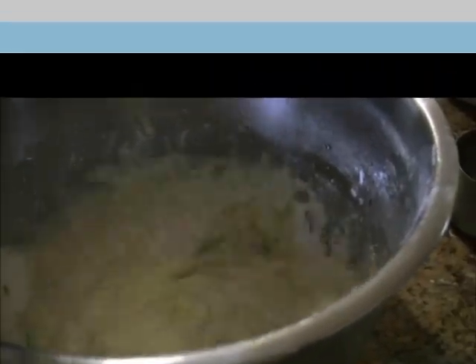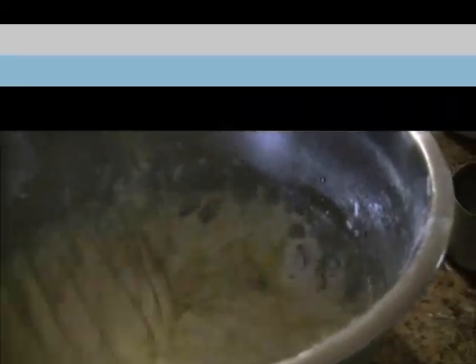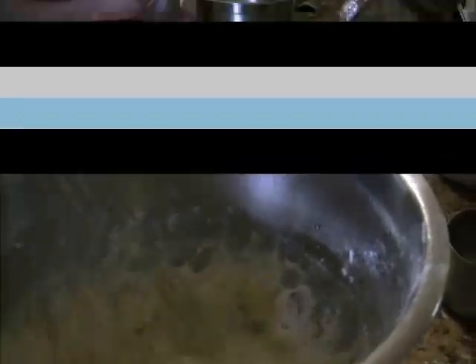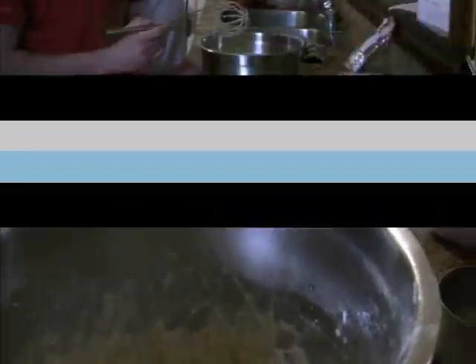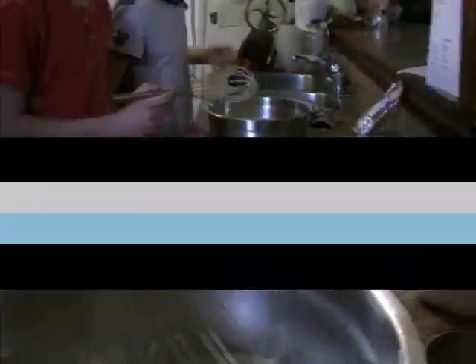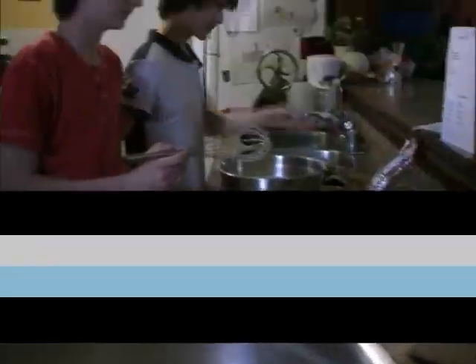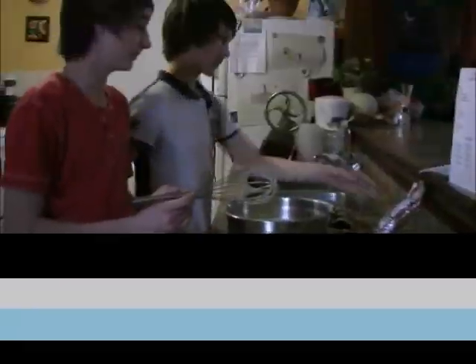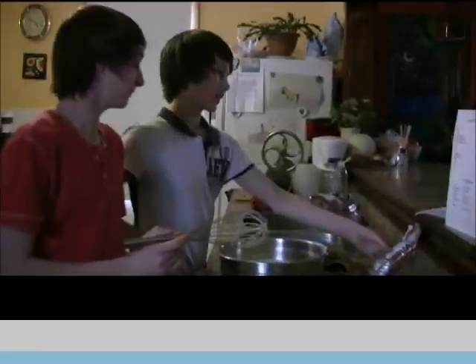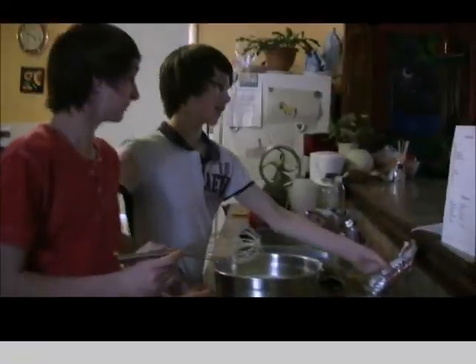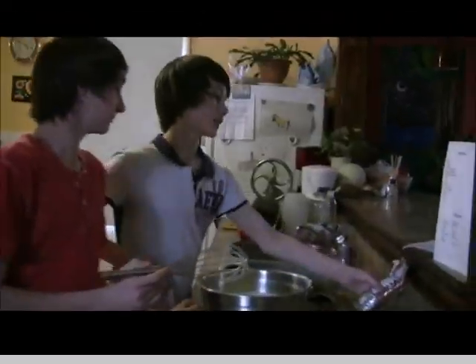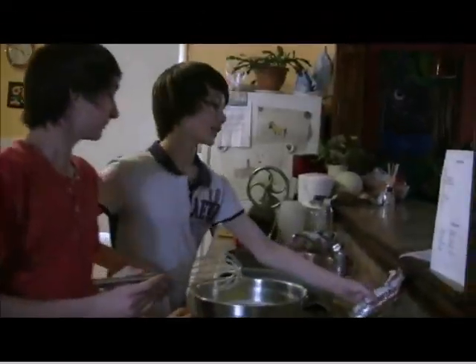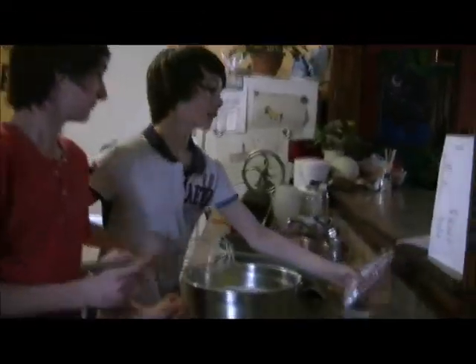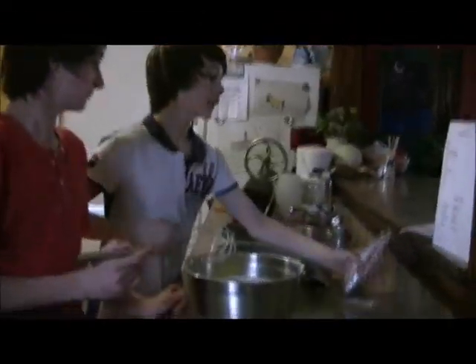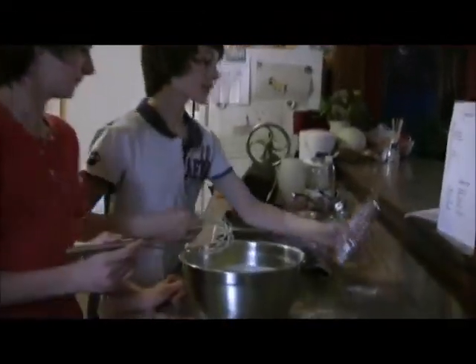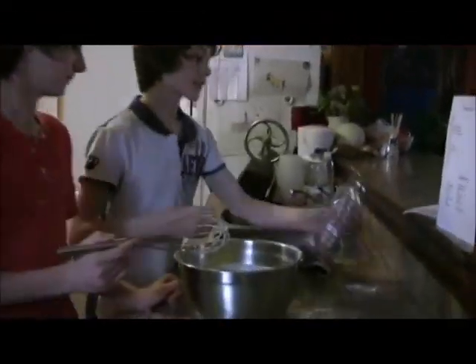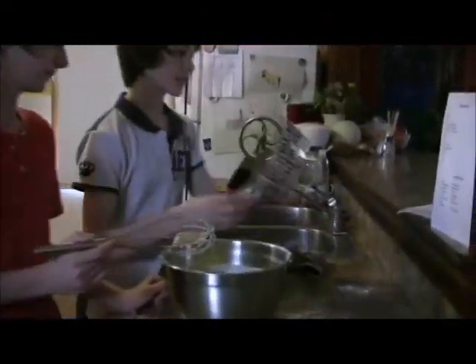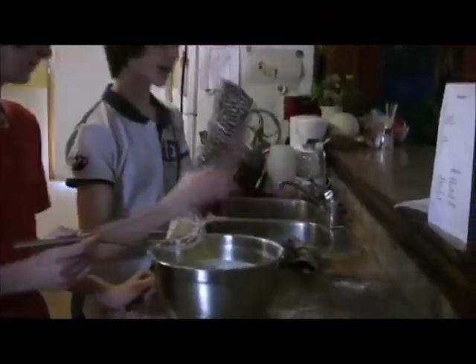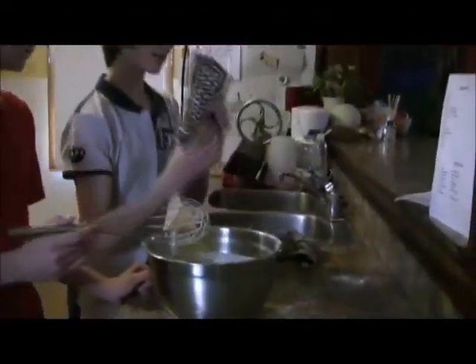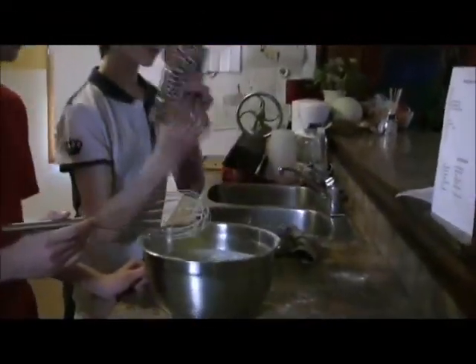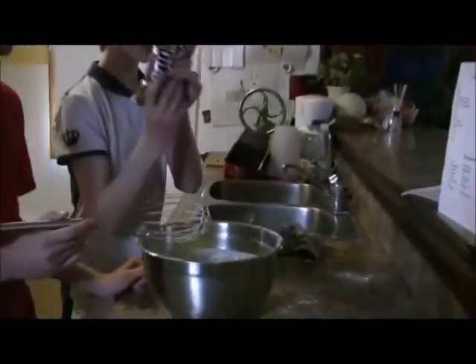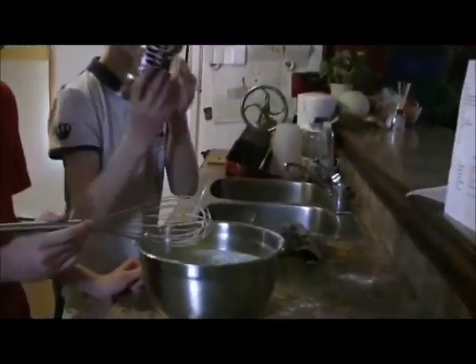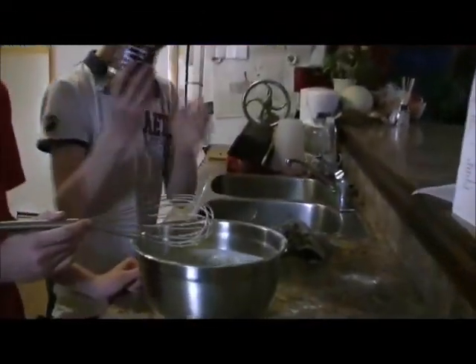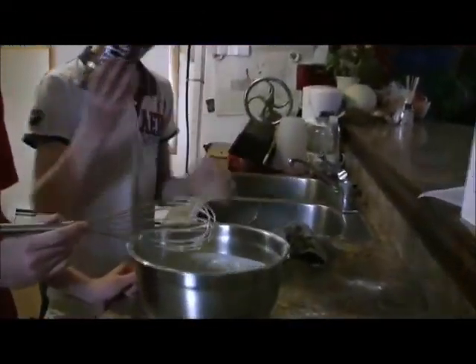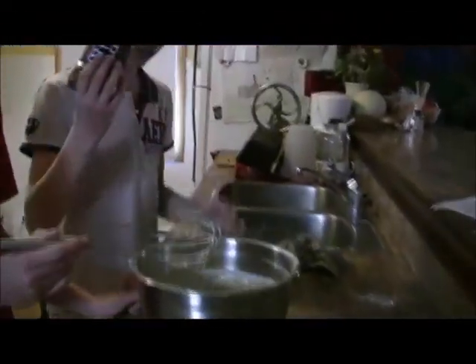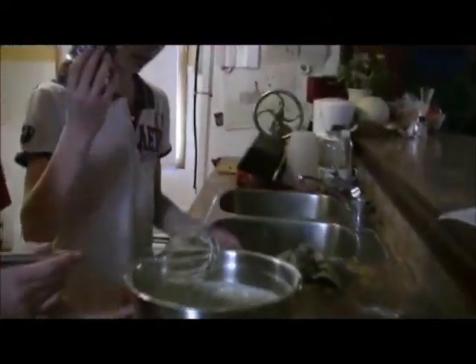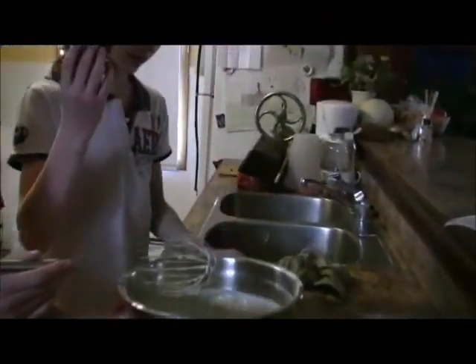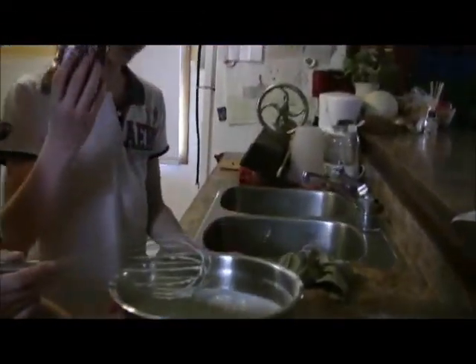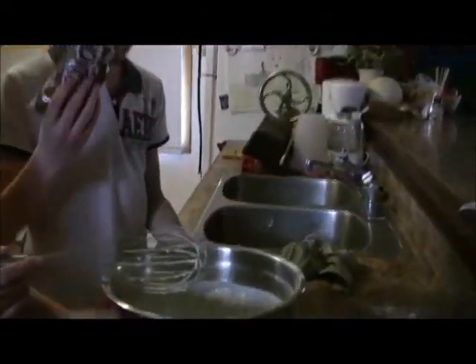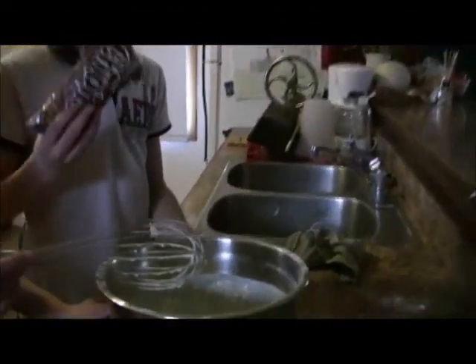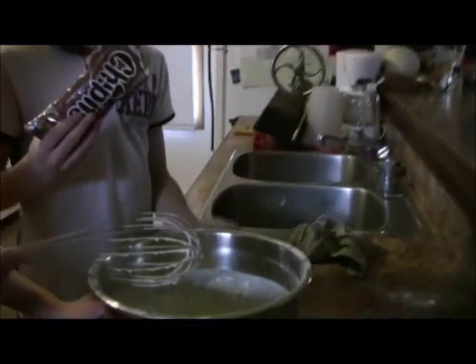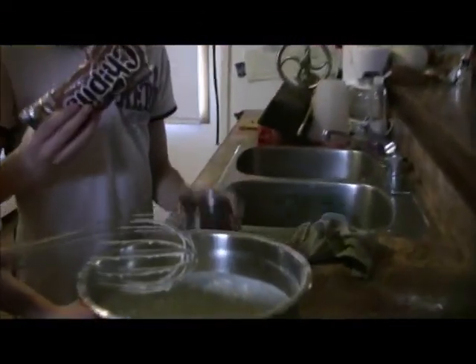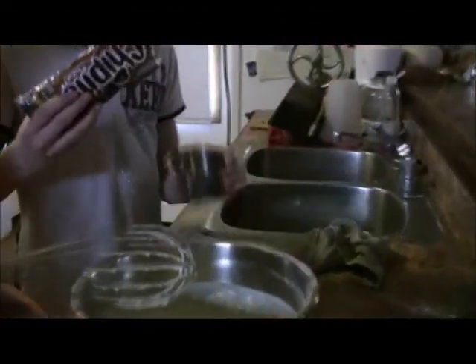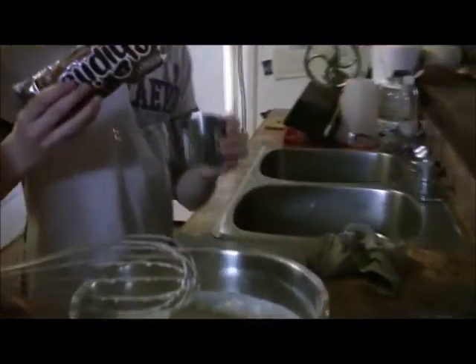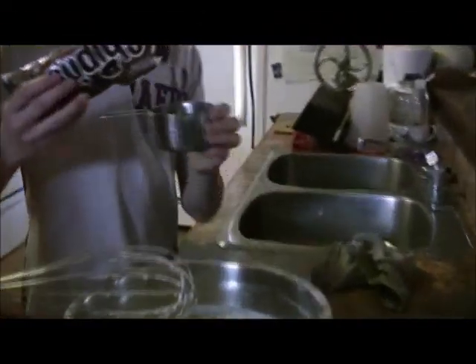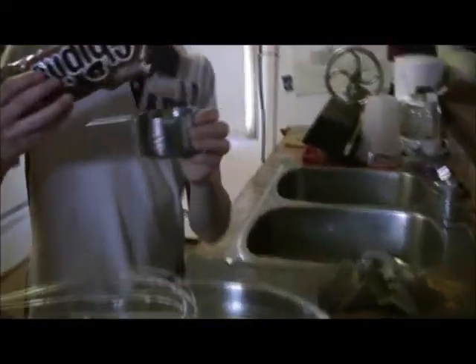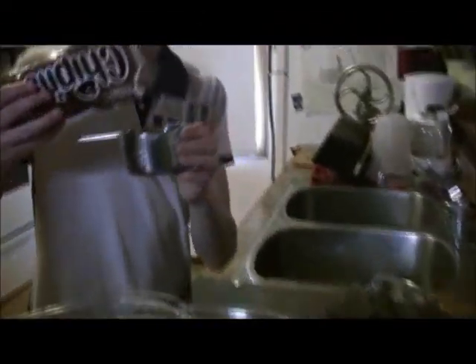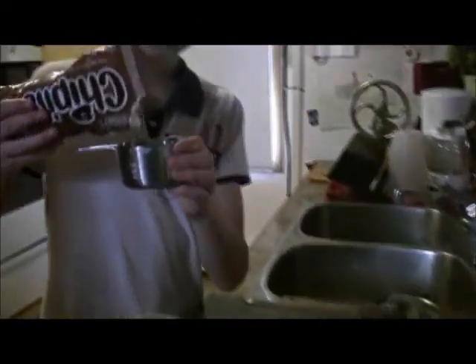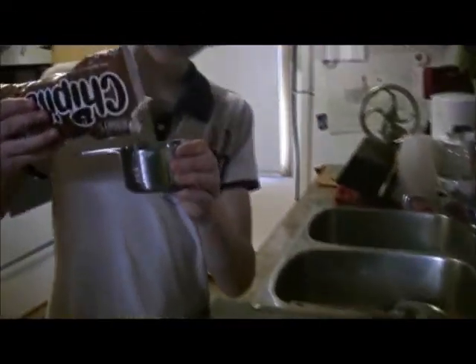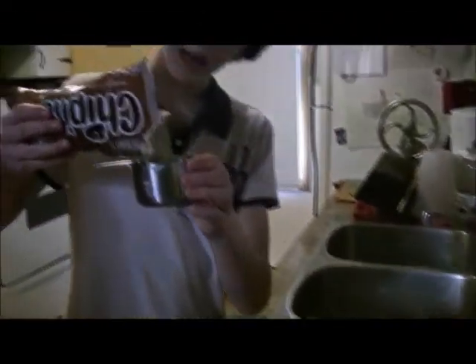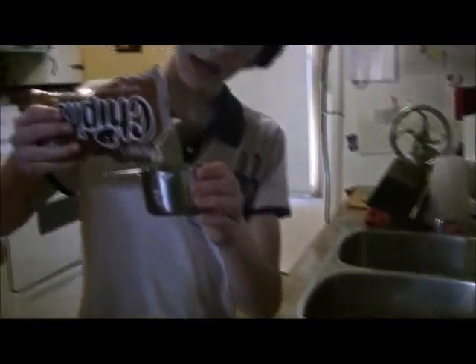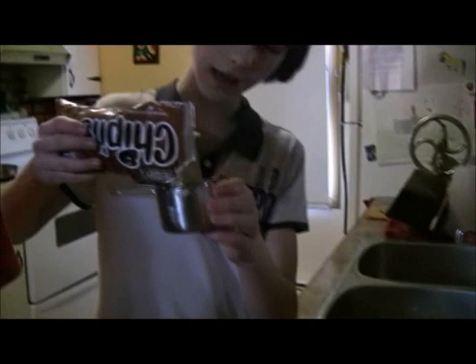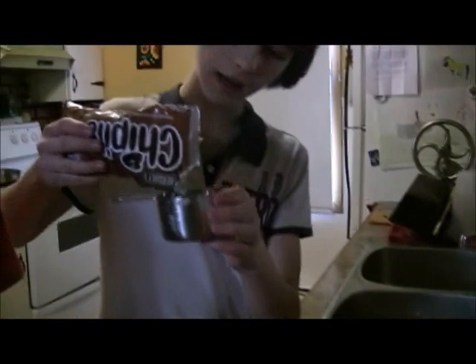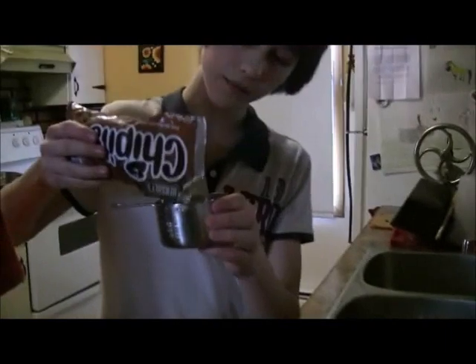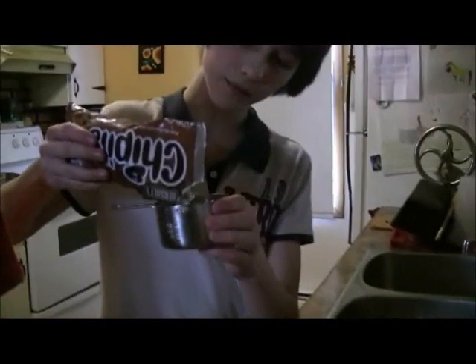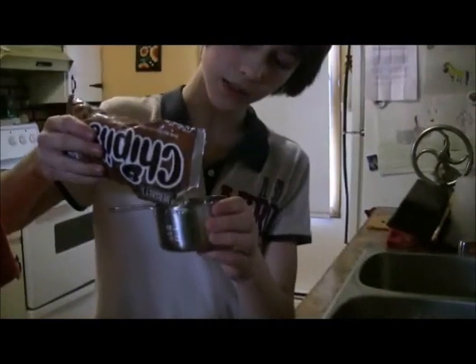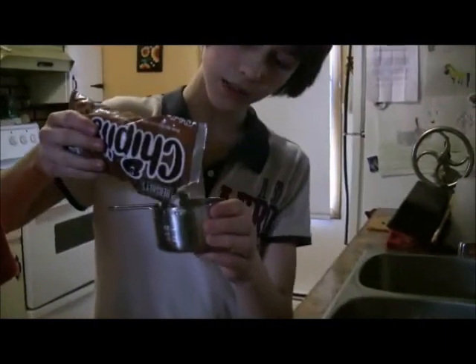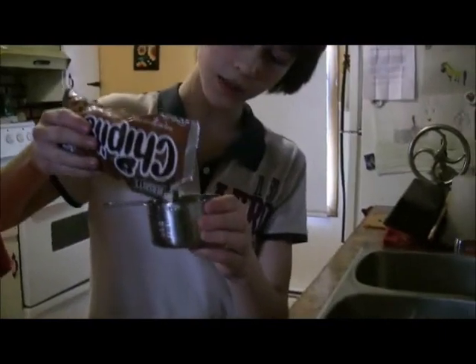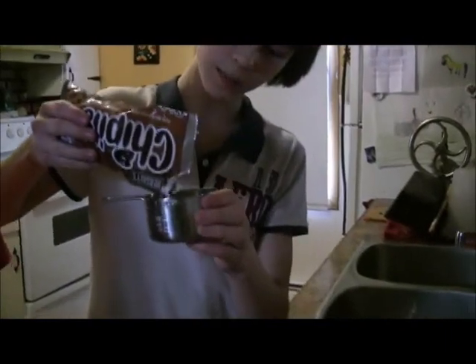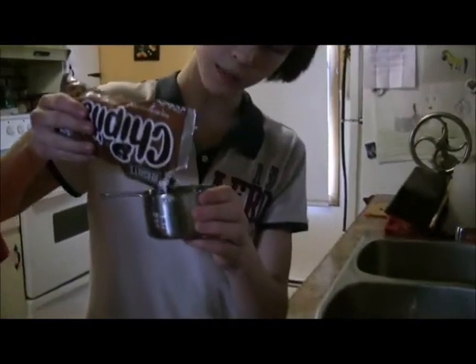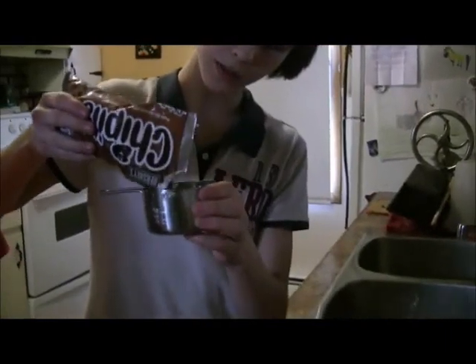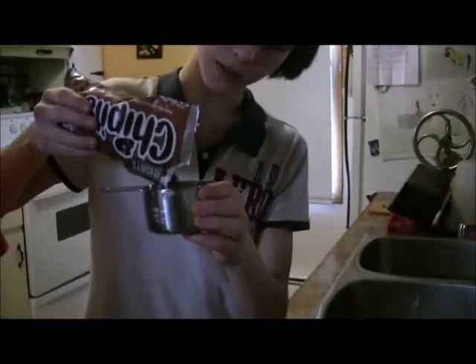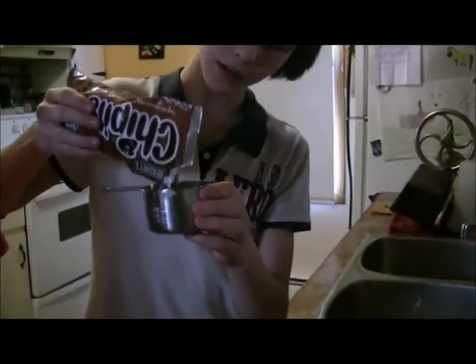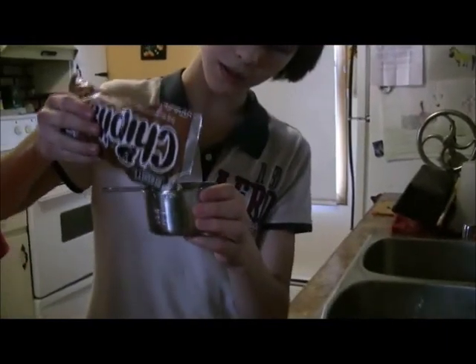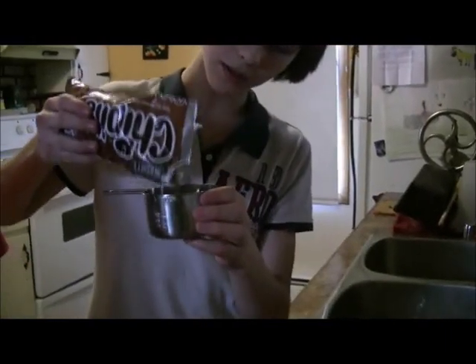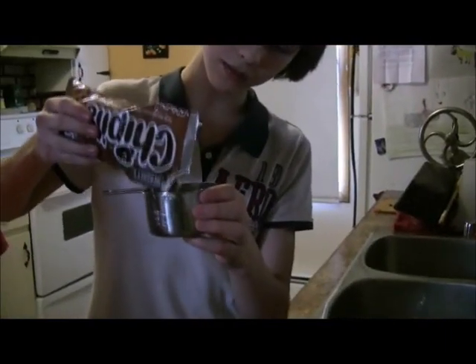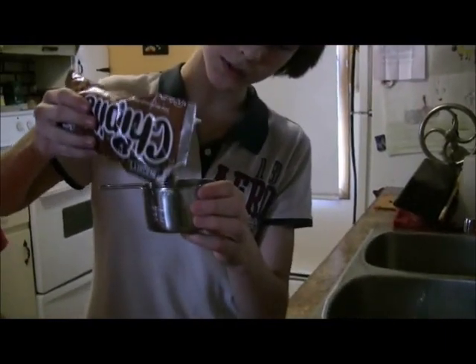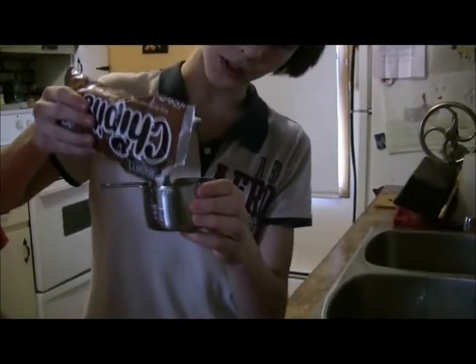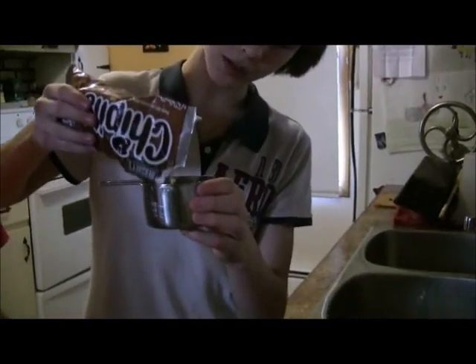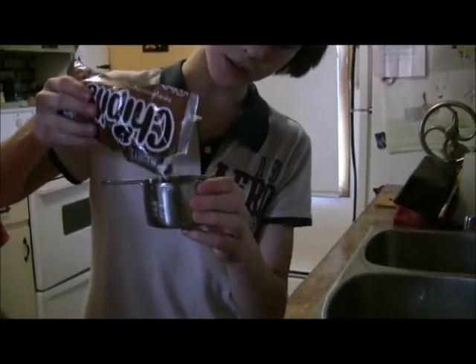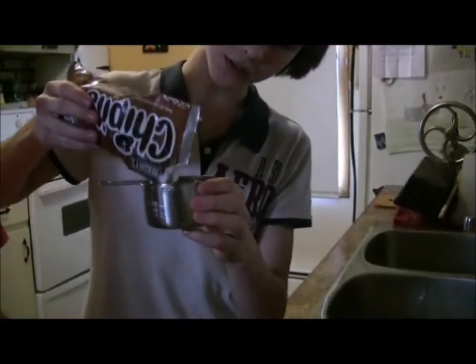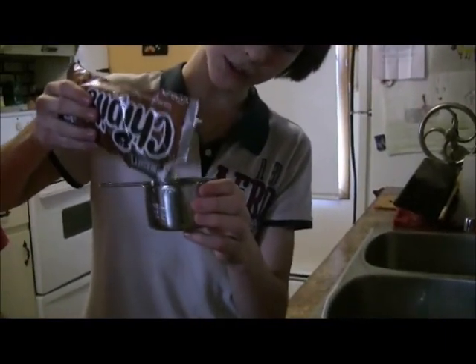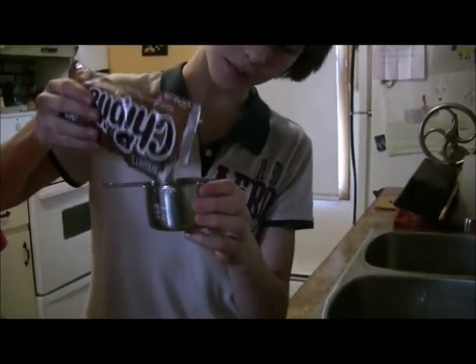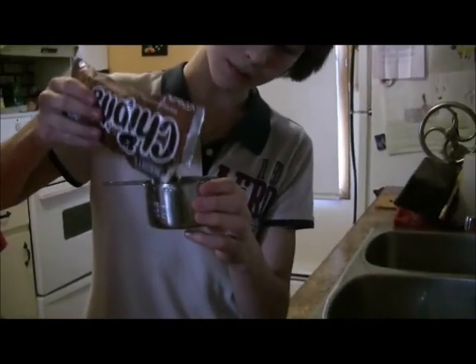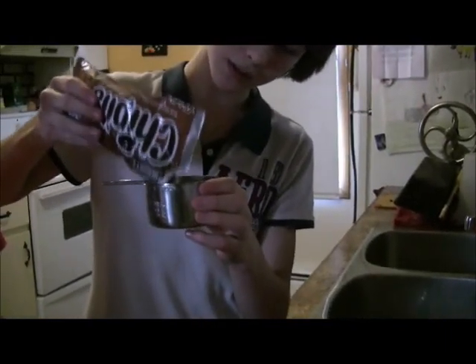The next step is to take one half cup of chocolate chips.